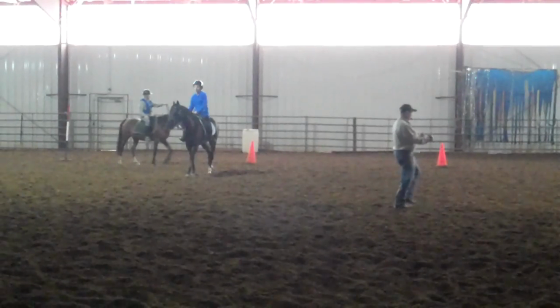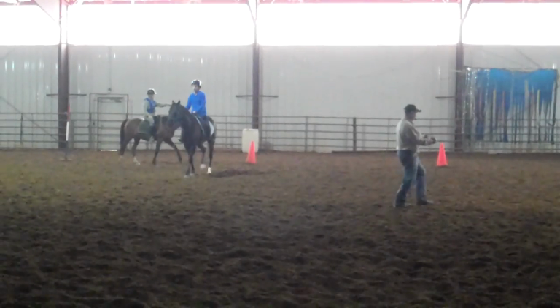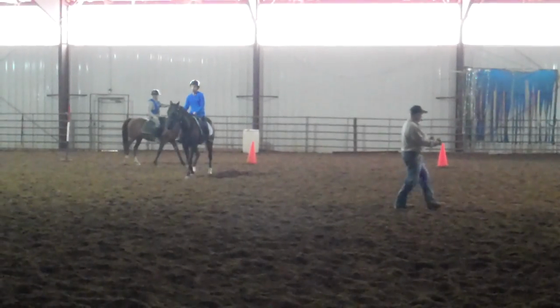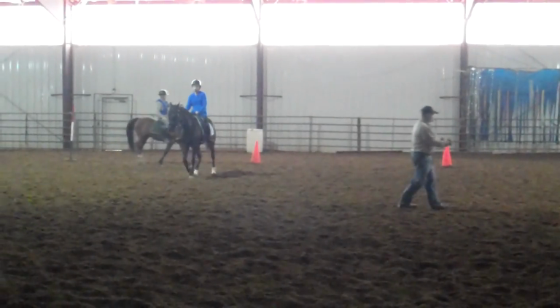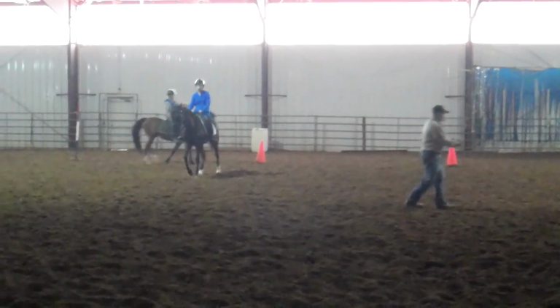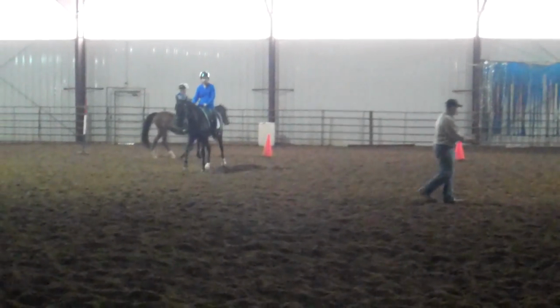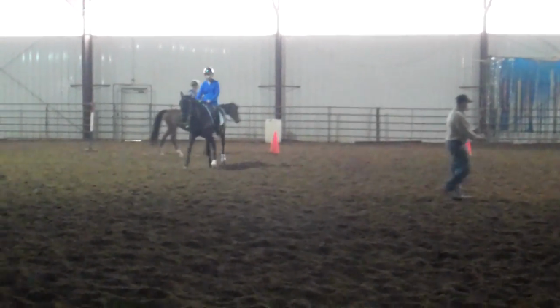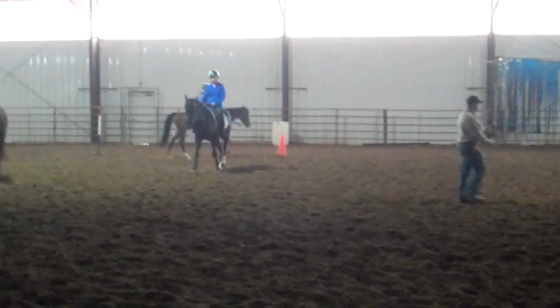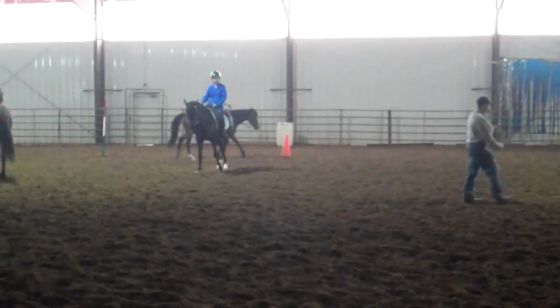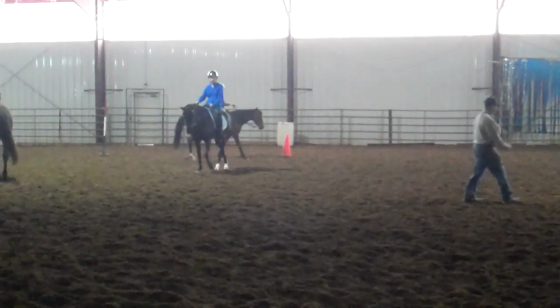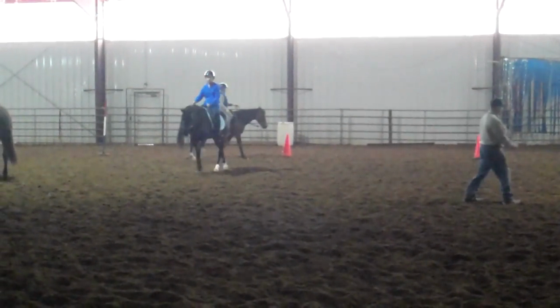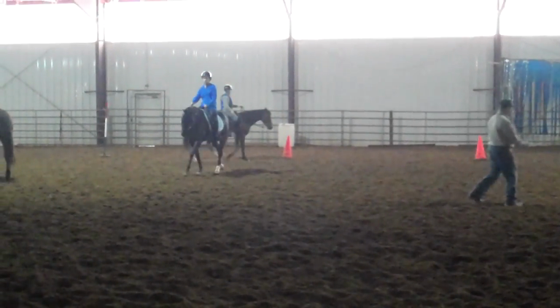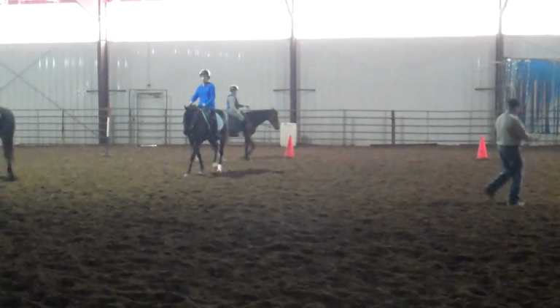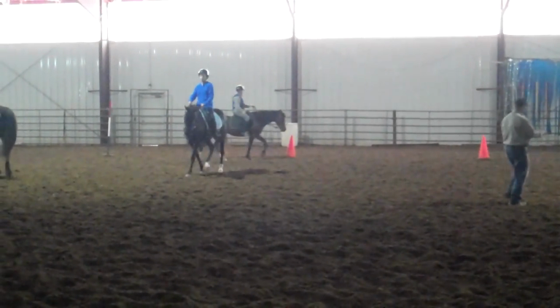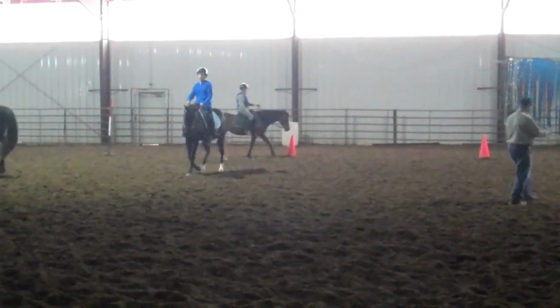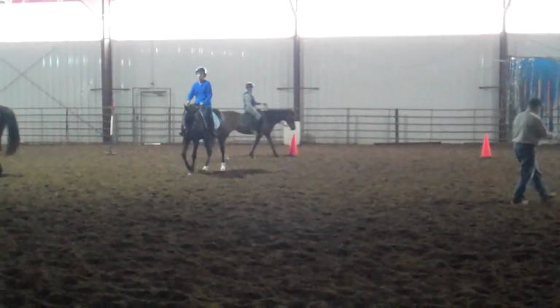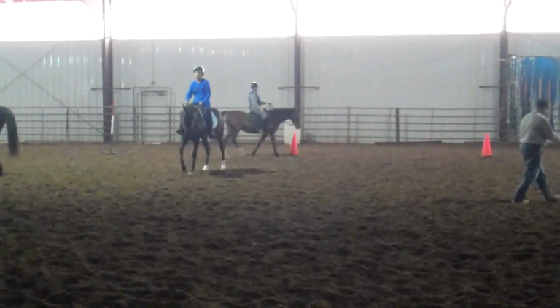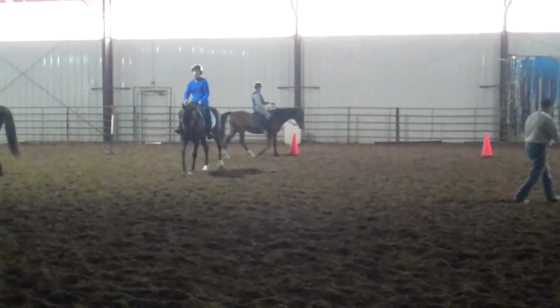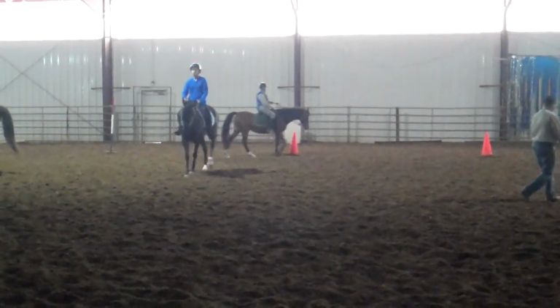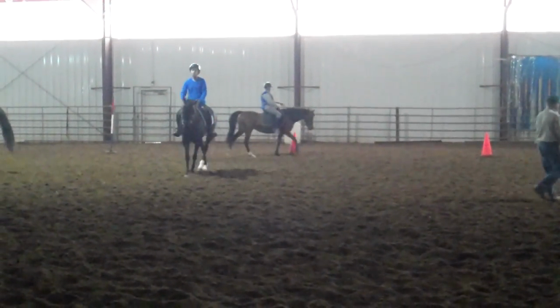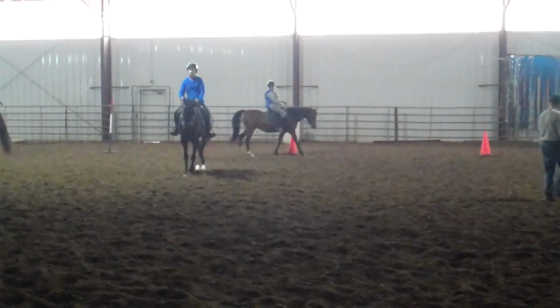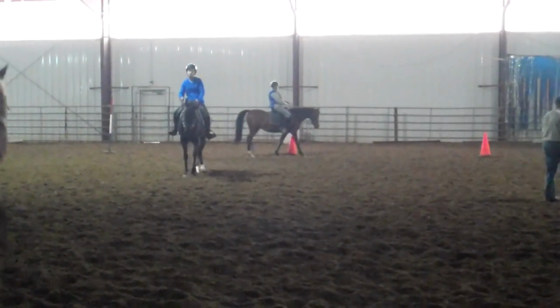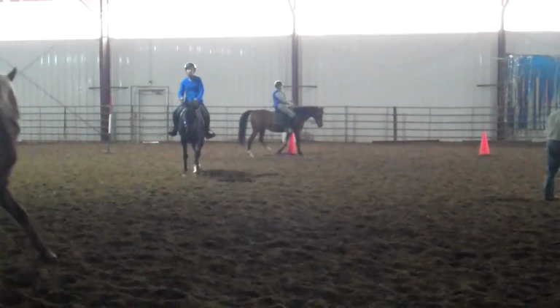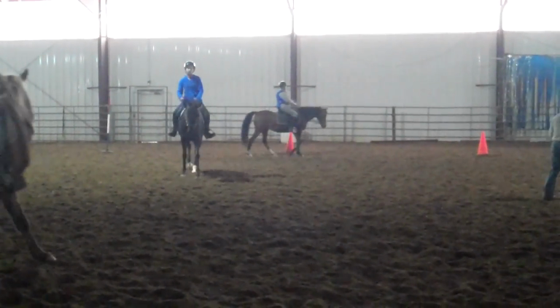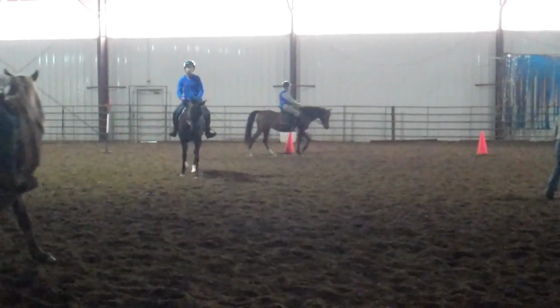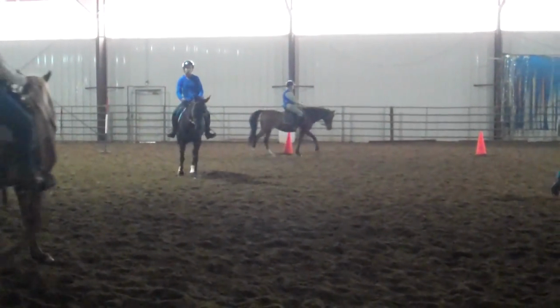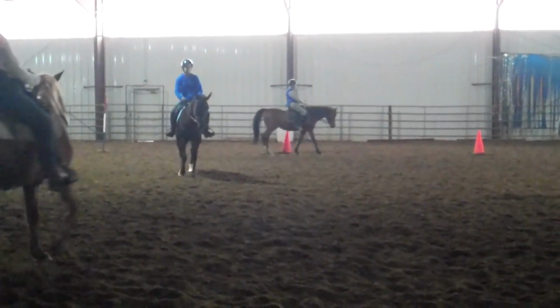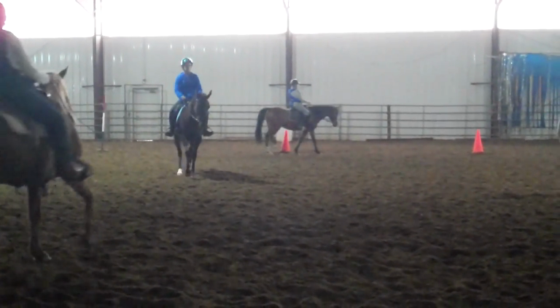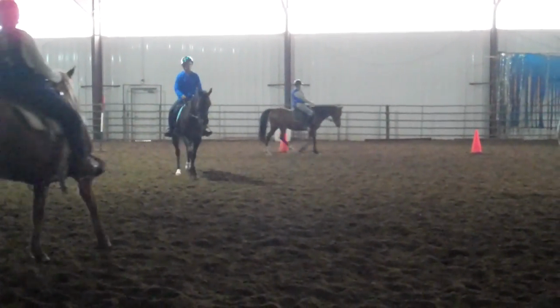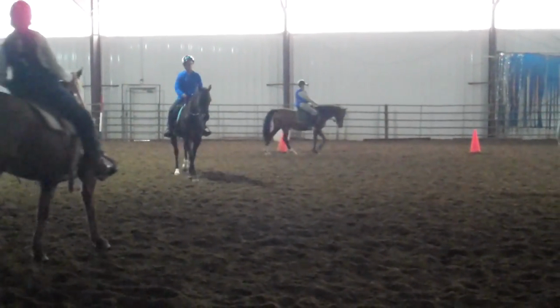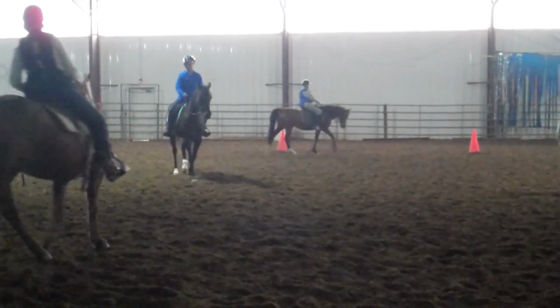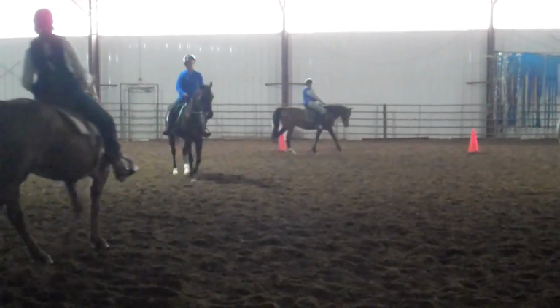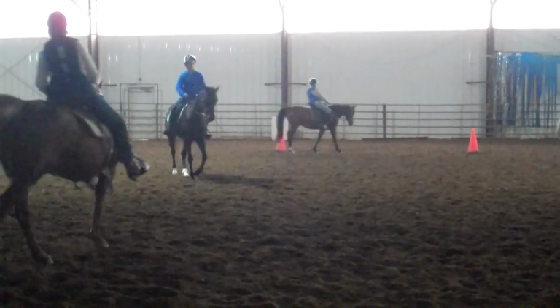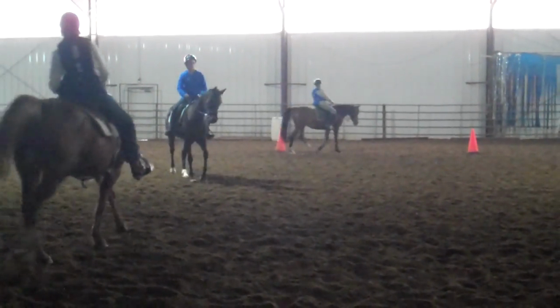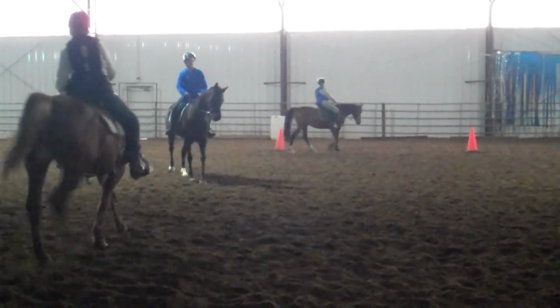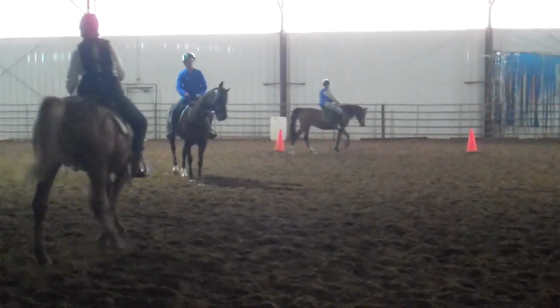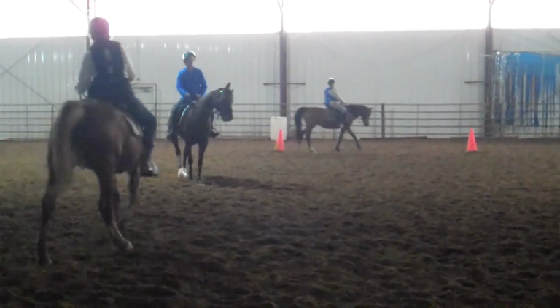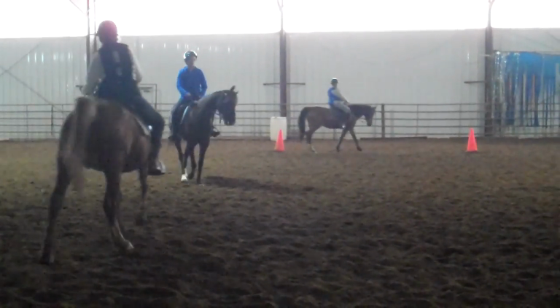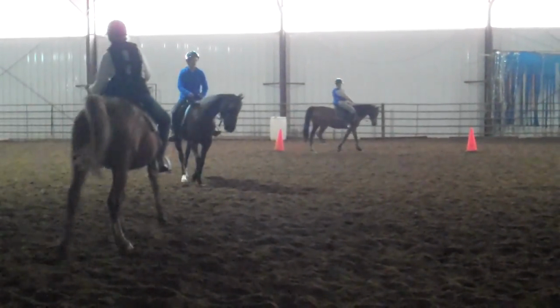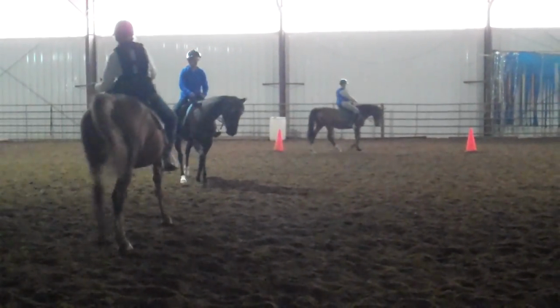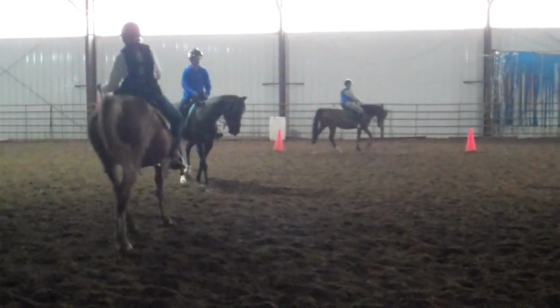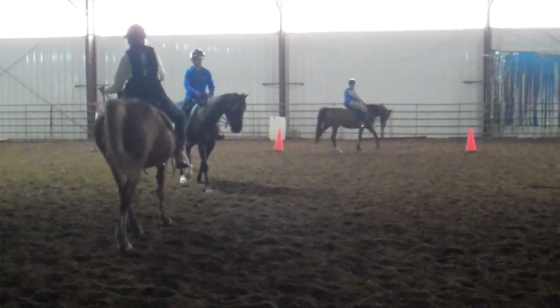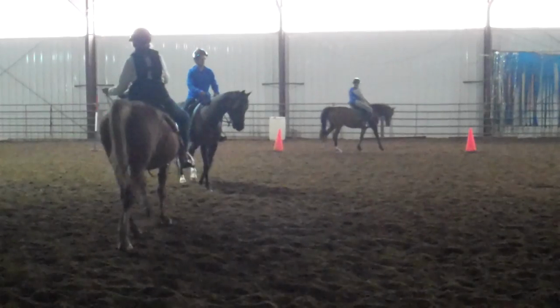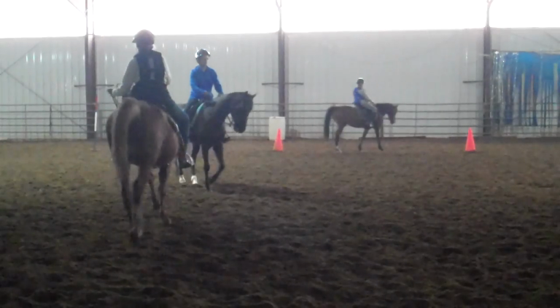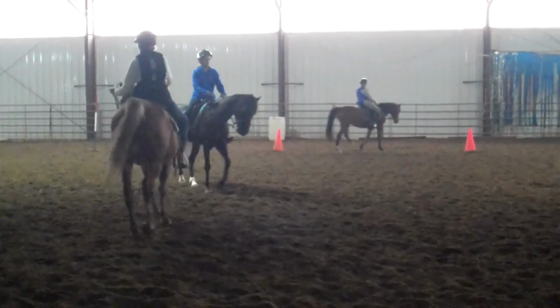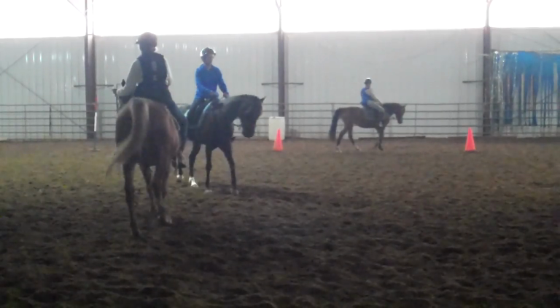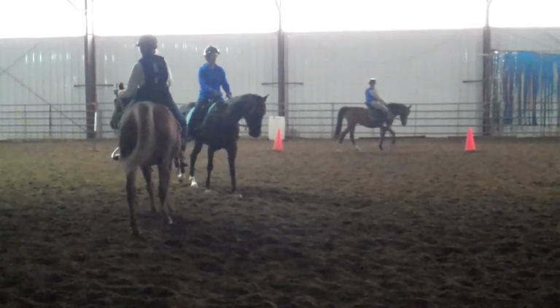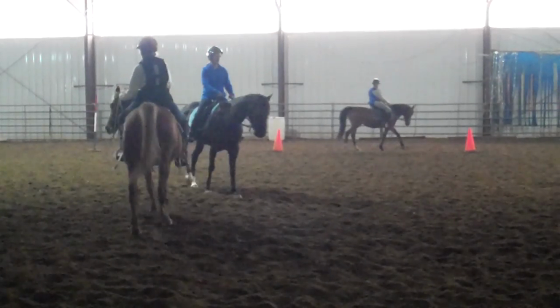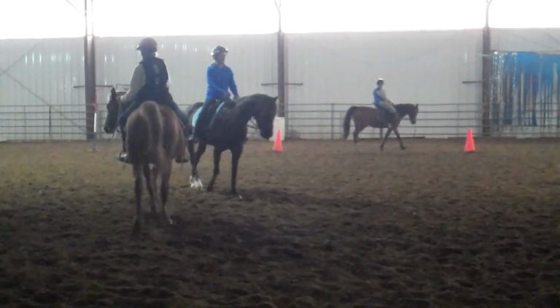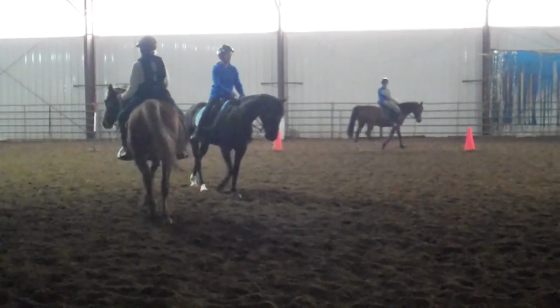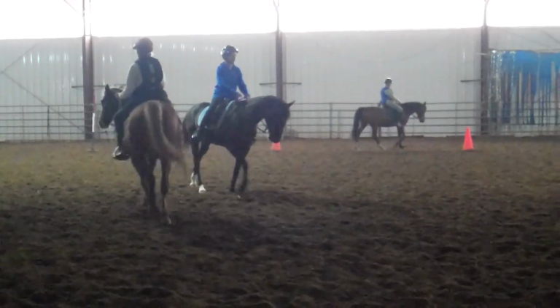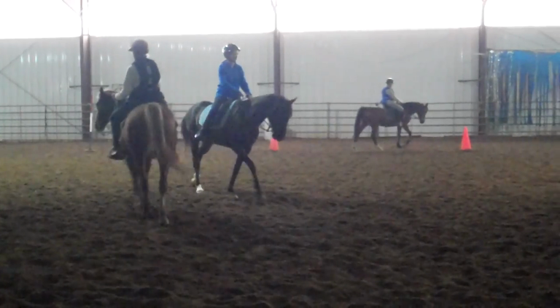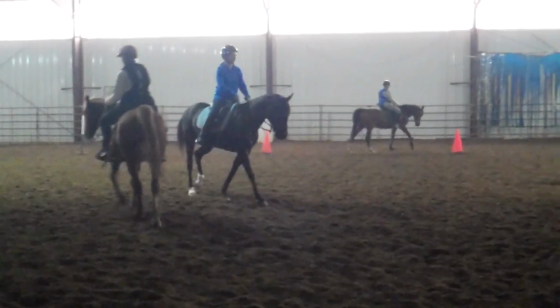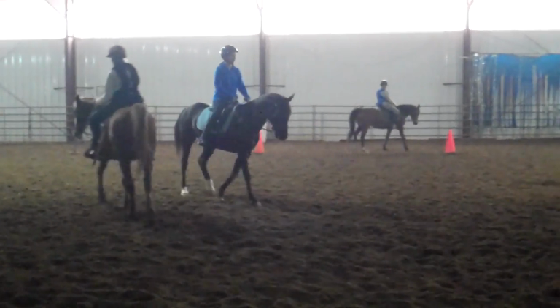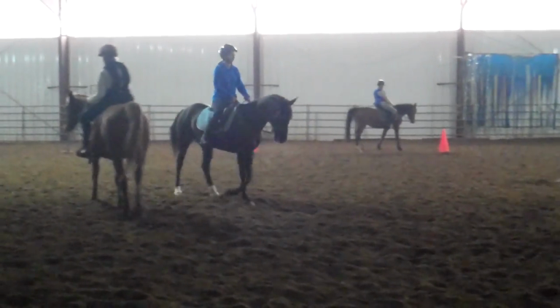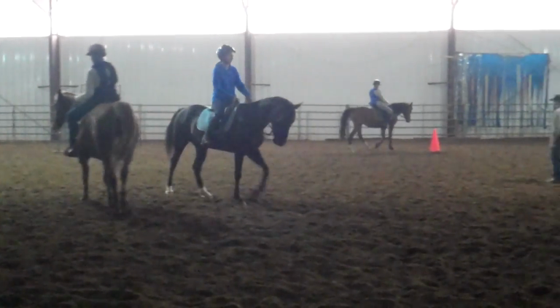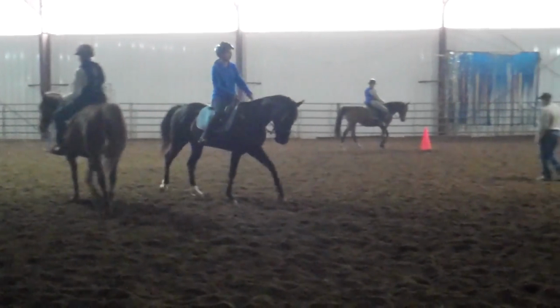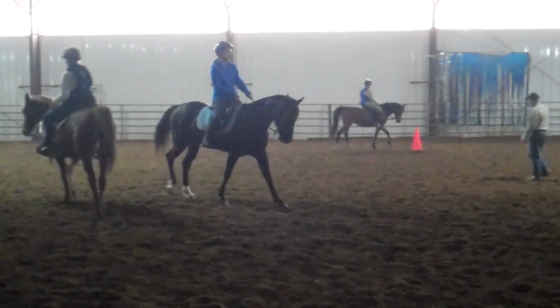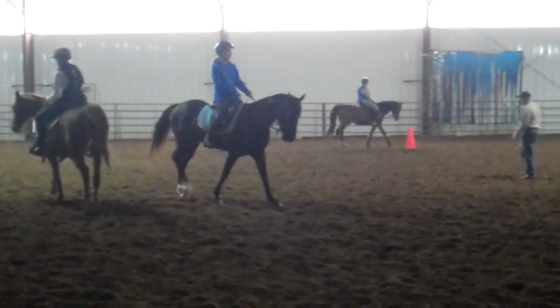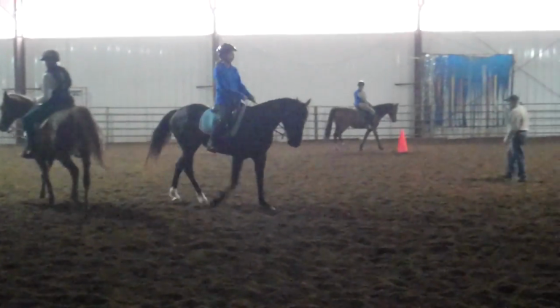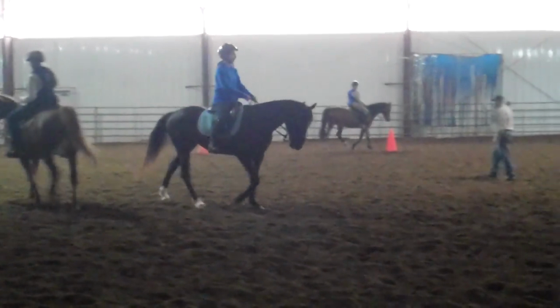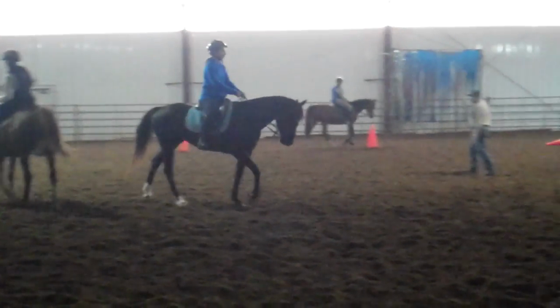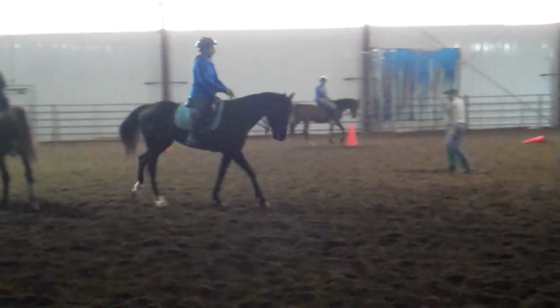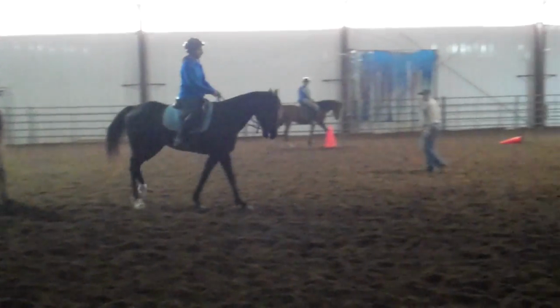Bring him over and then ride him straight. Get body and hip going forward and then sit on the hip and leg. Left leg, left rein.